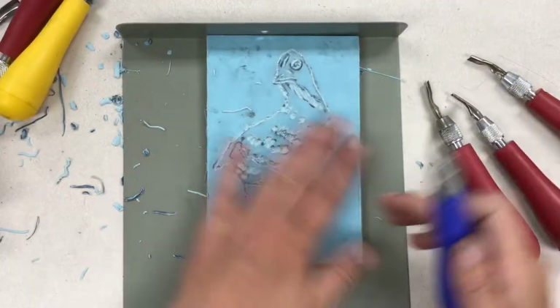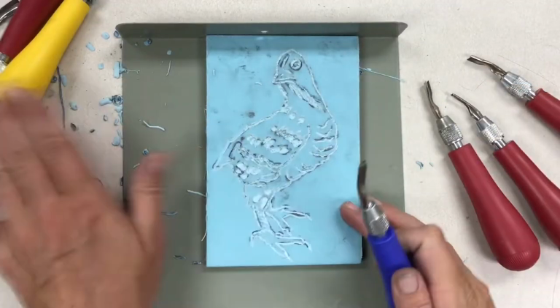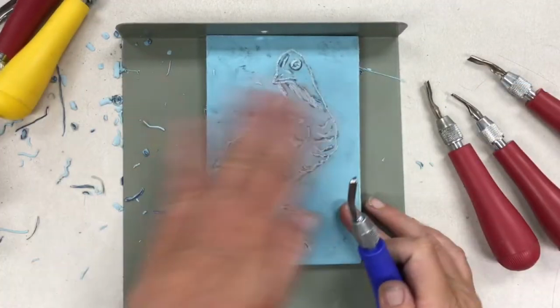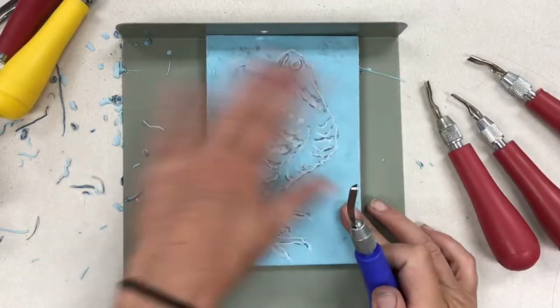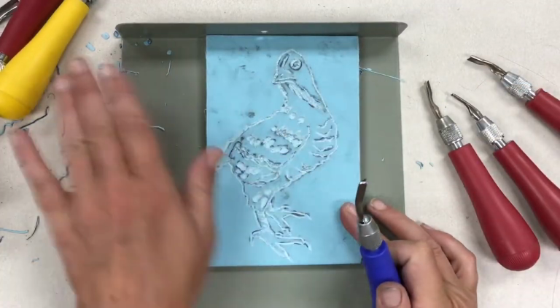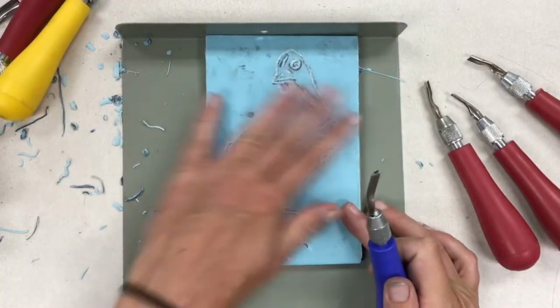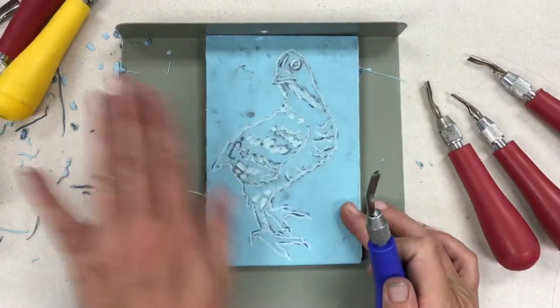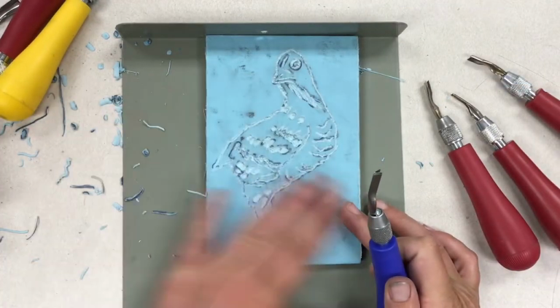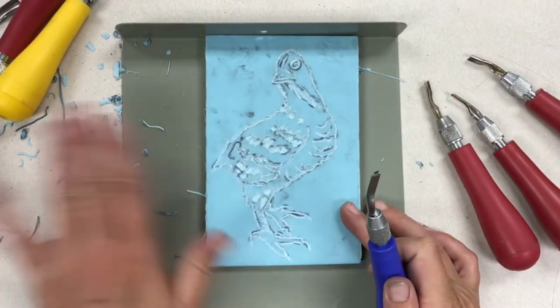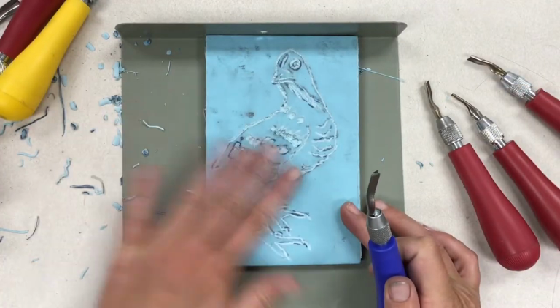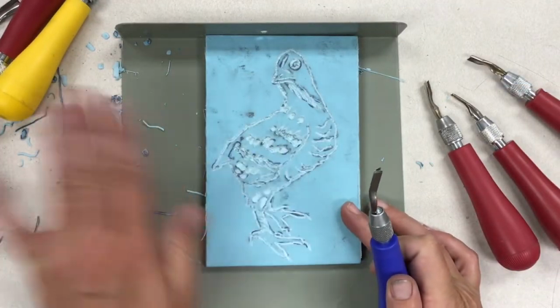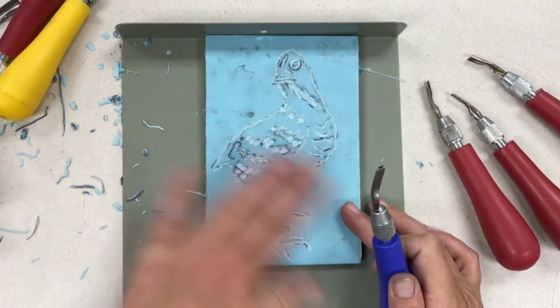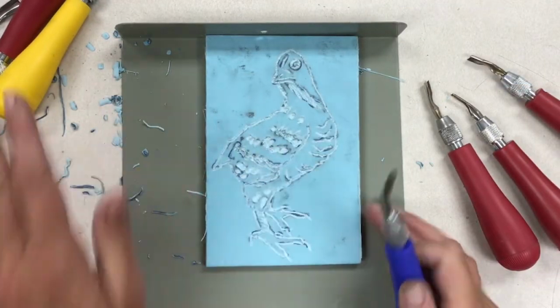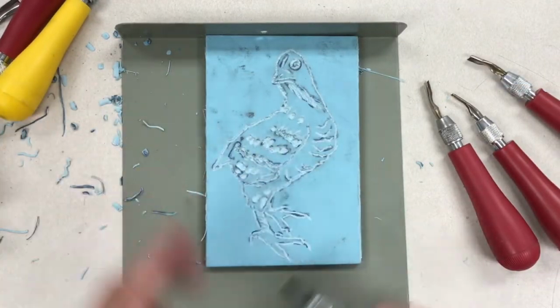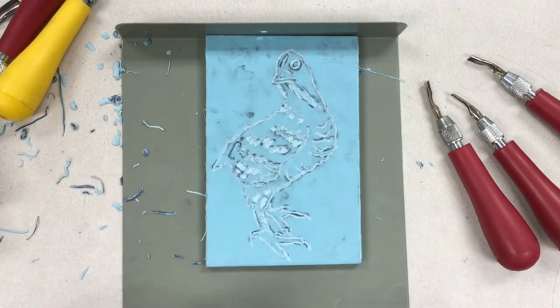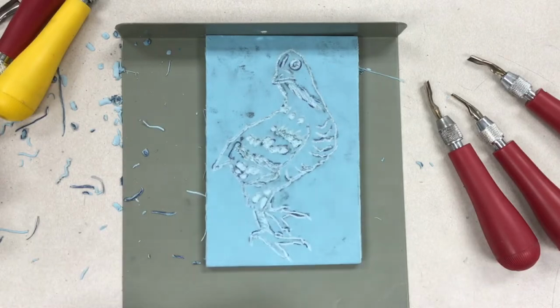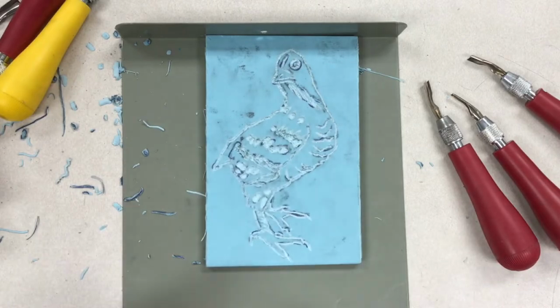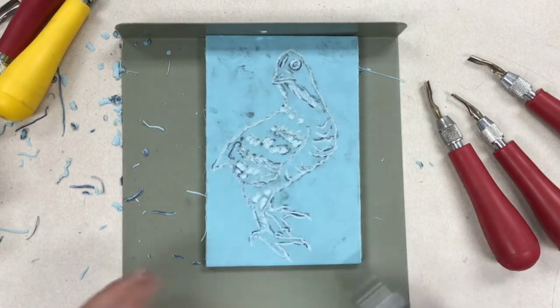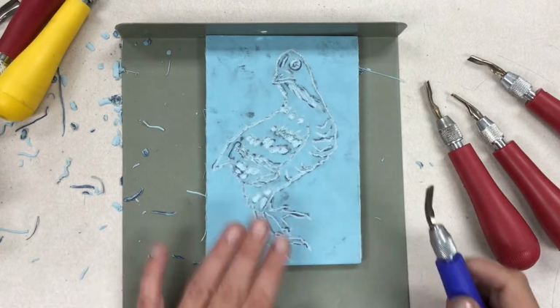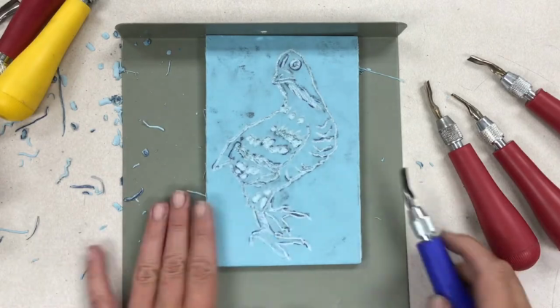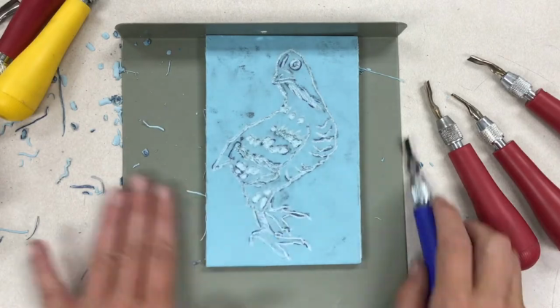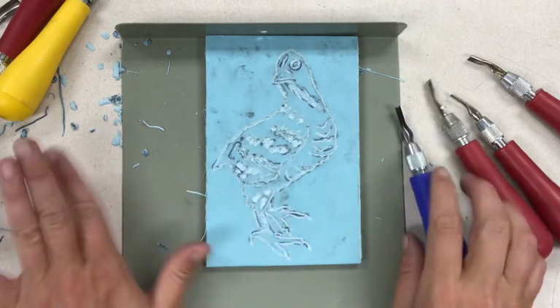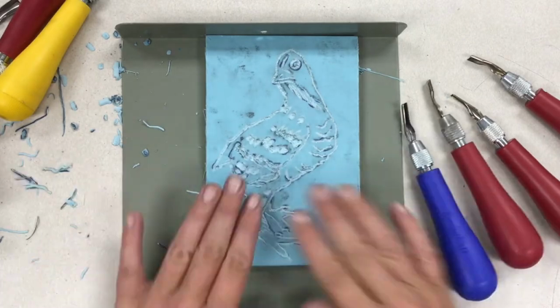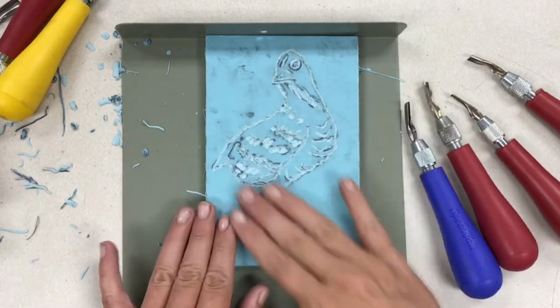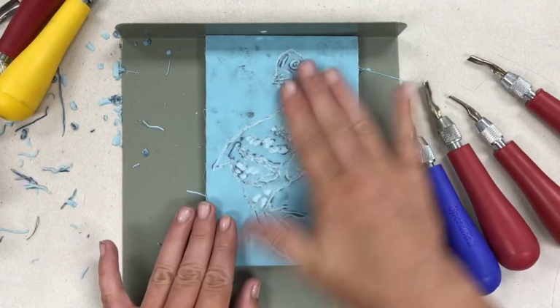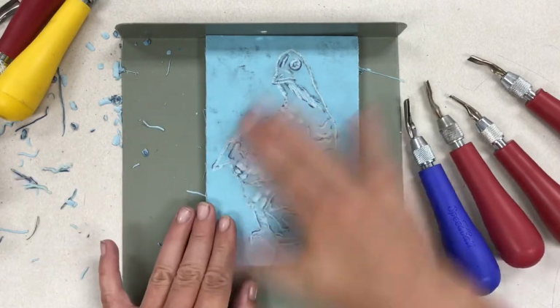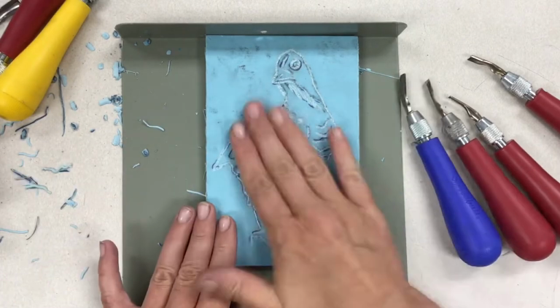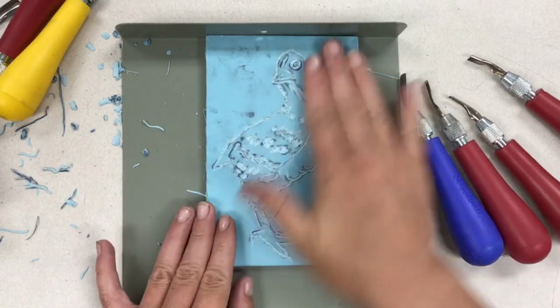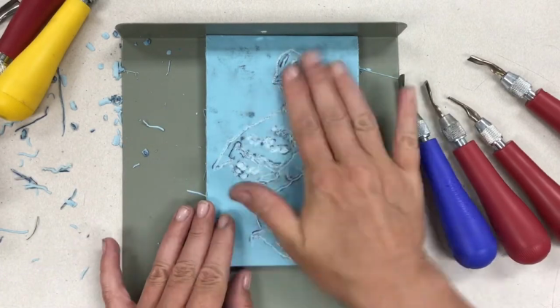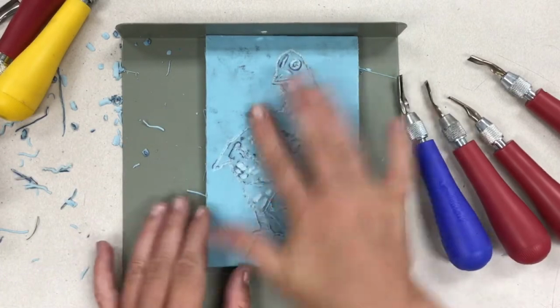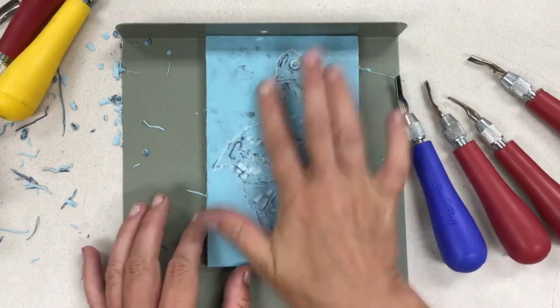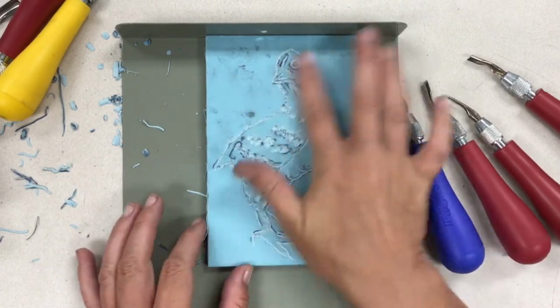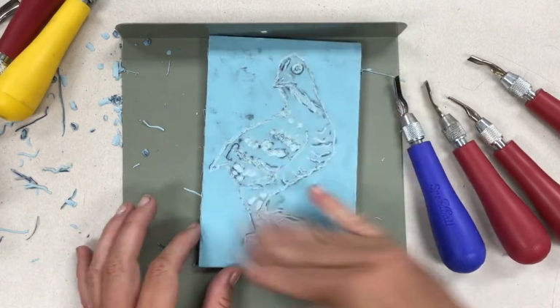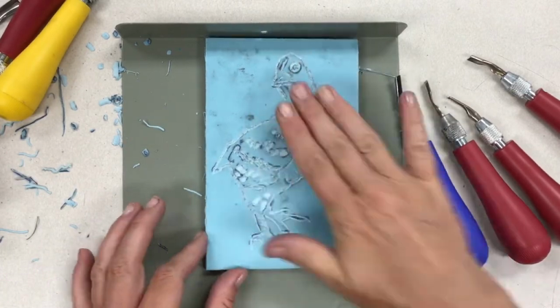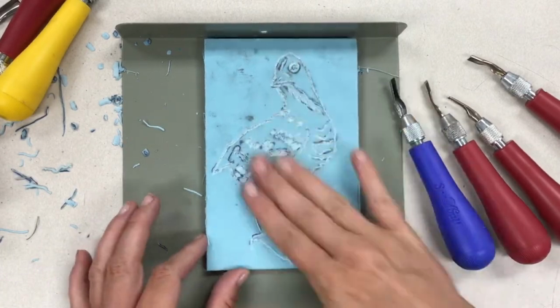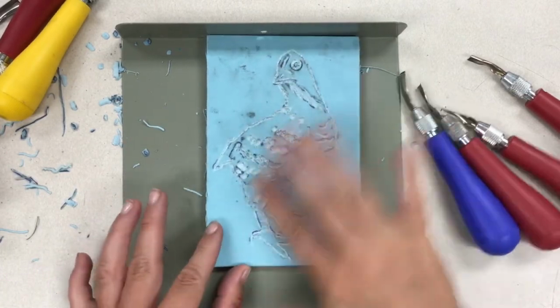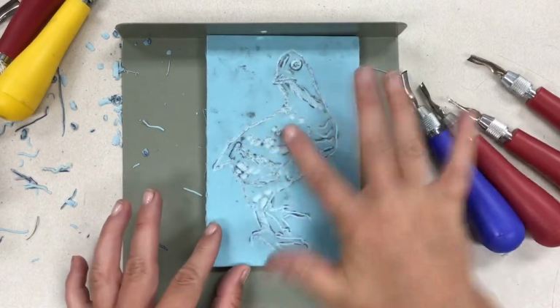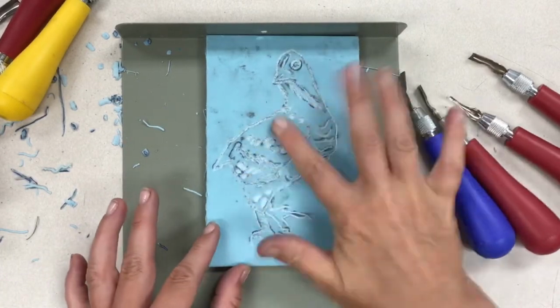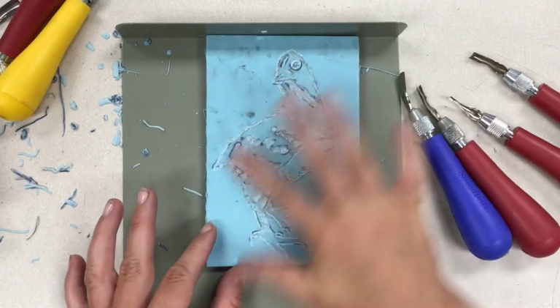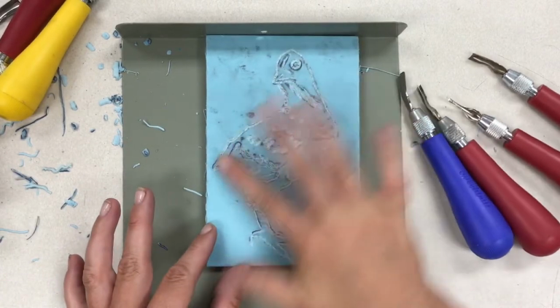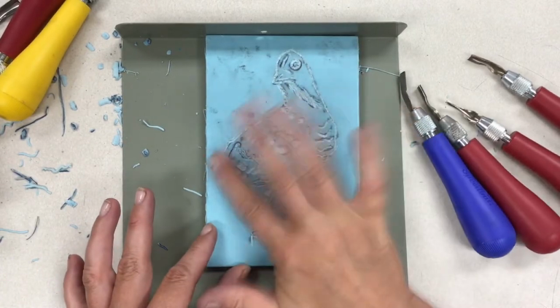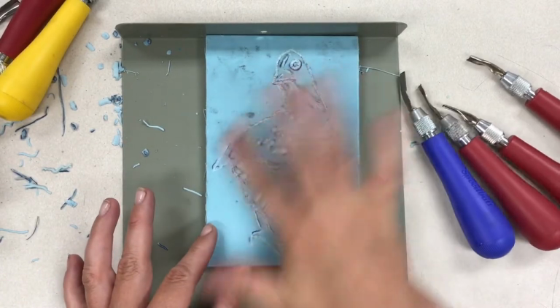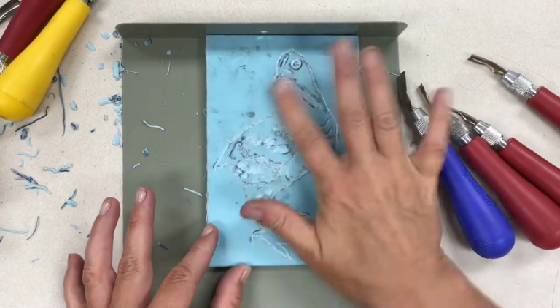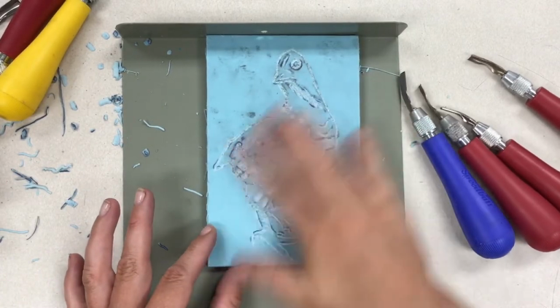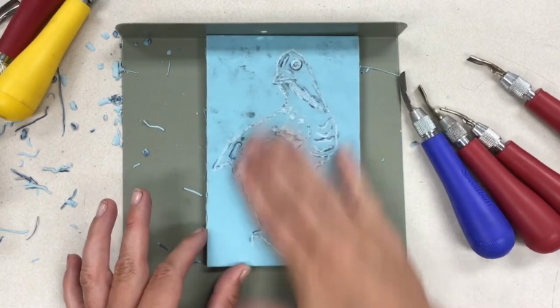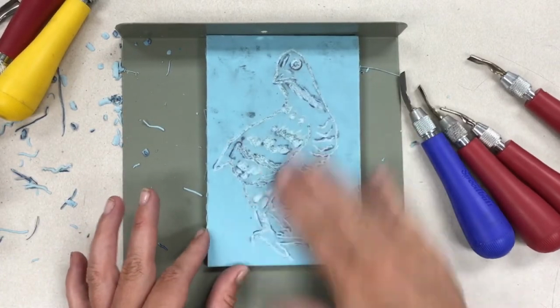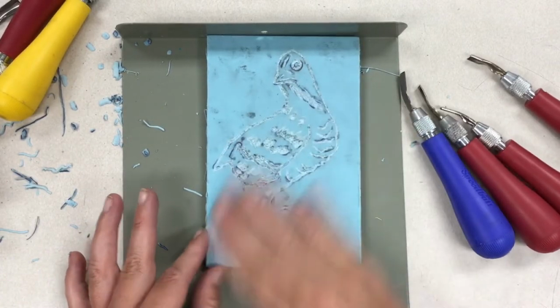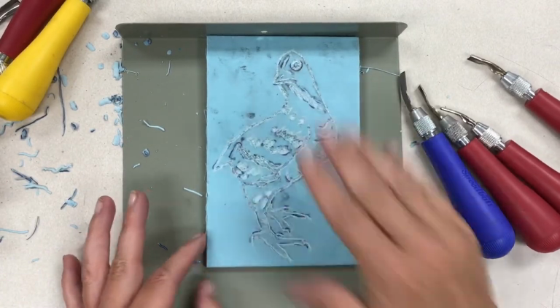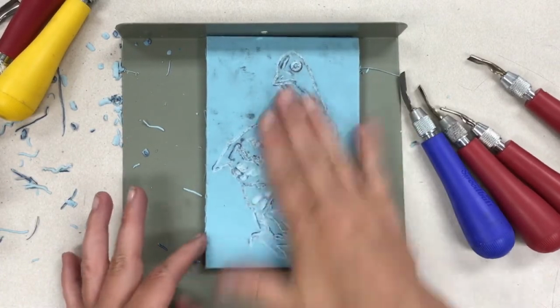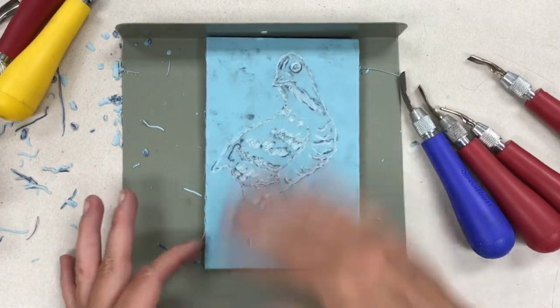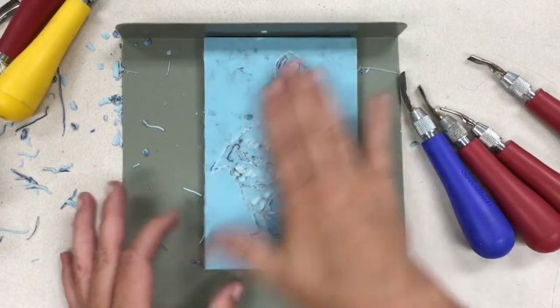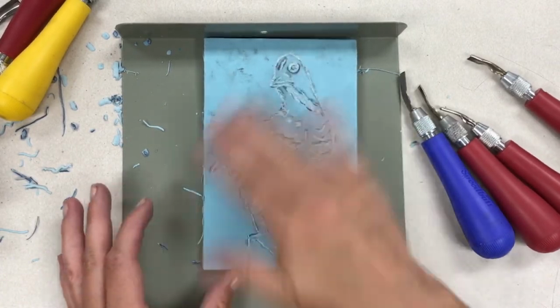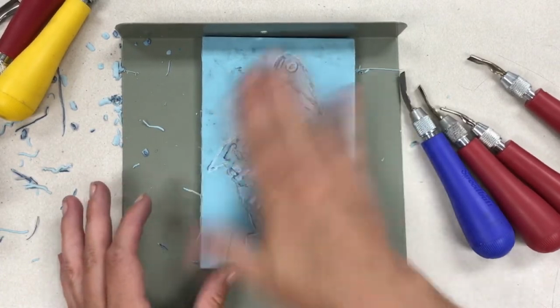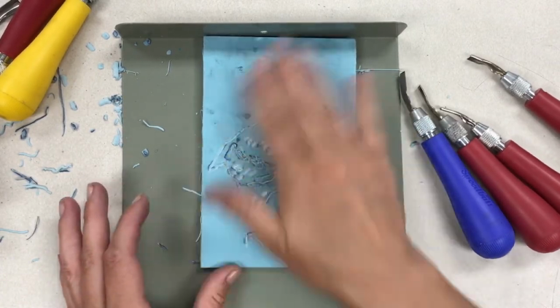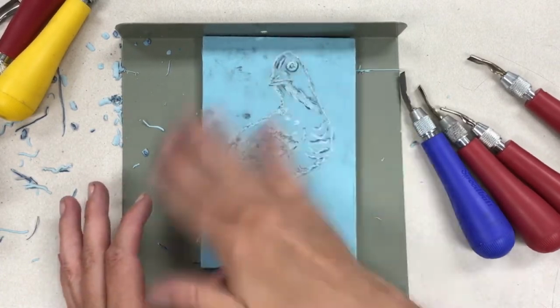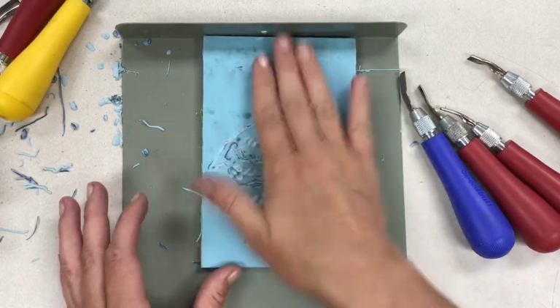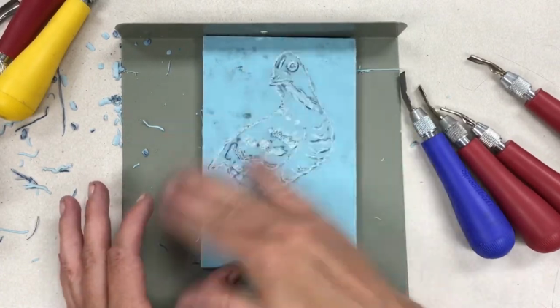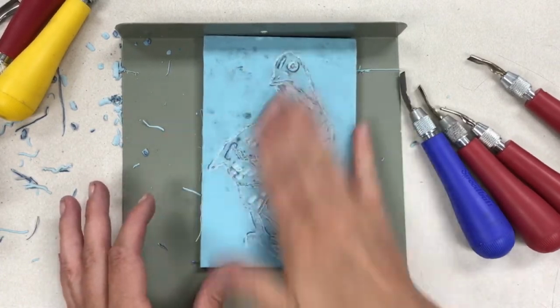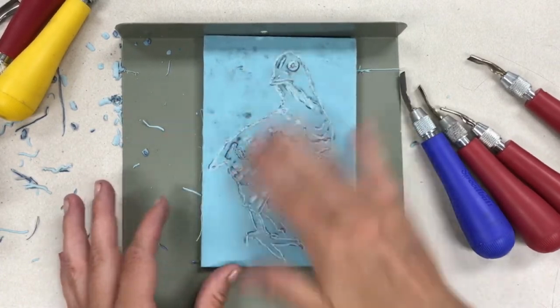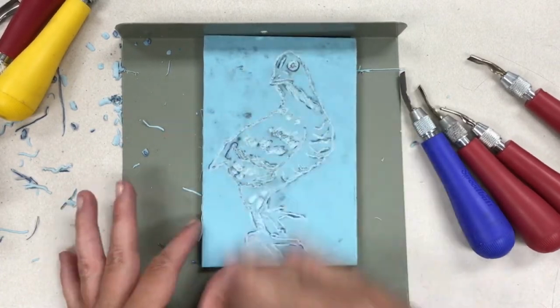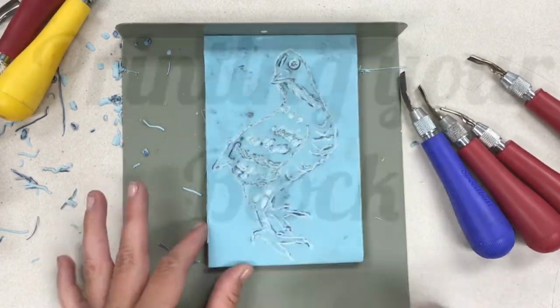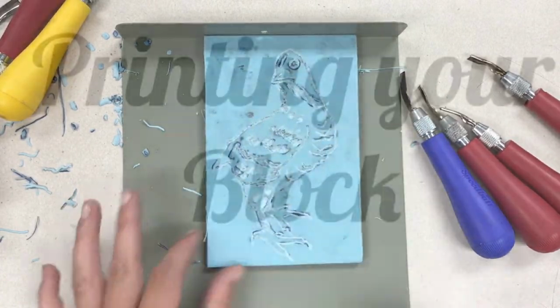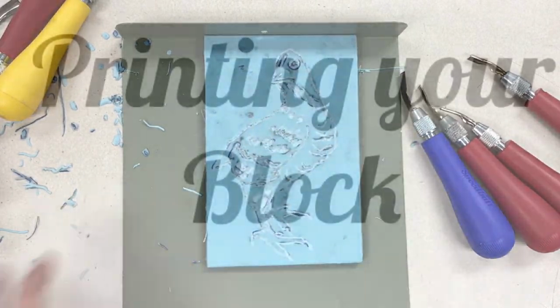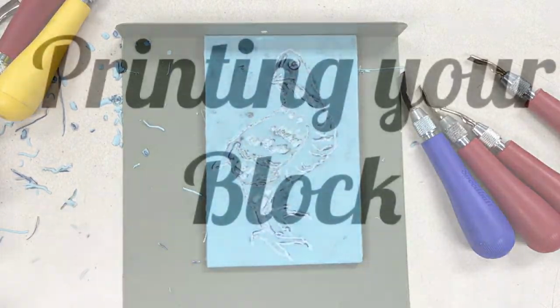Wipe your block really well after you're done carving so that you don't get any little bits stuck in the ink when you get ready to print your block.